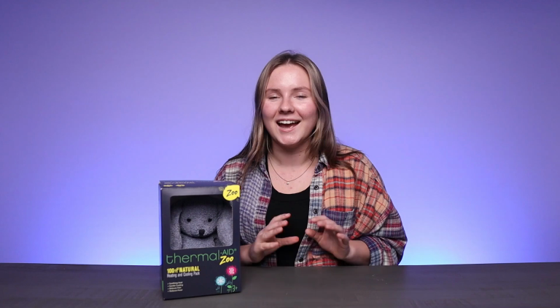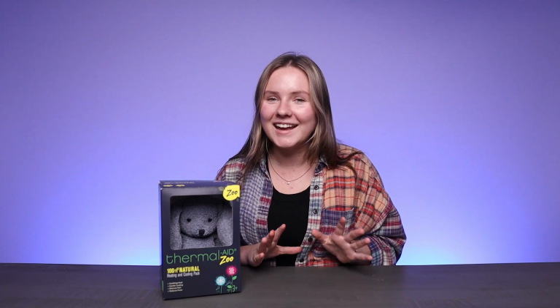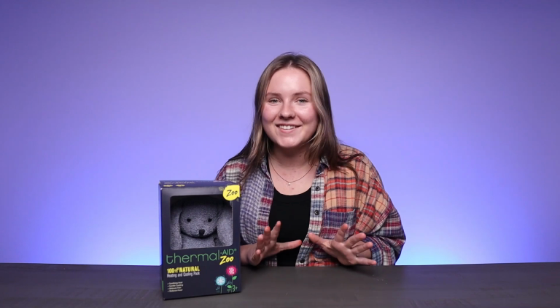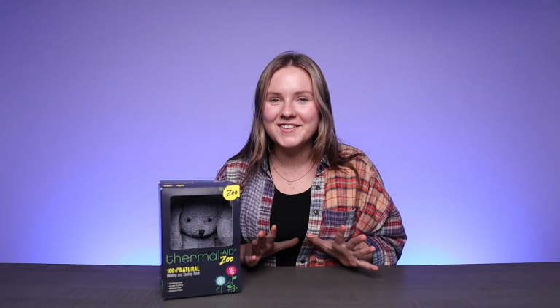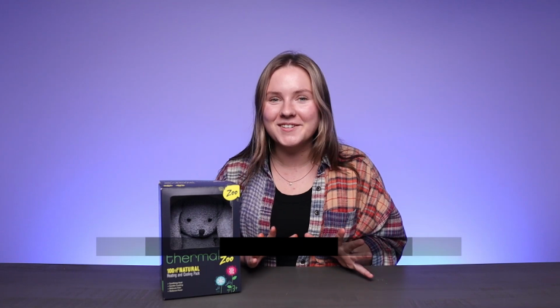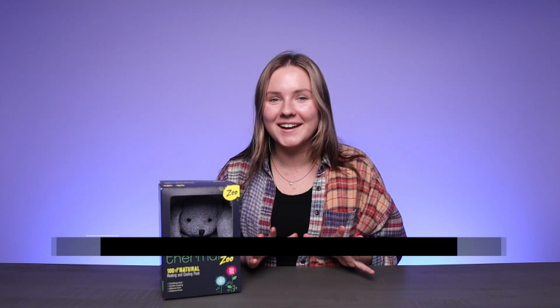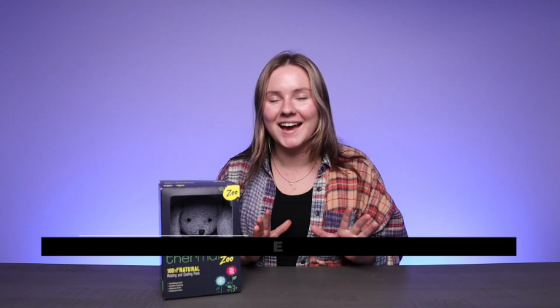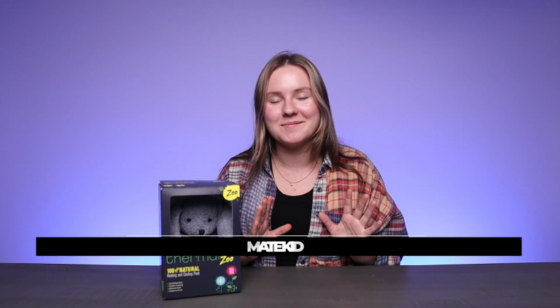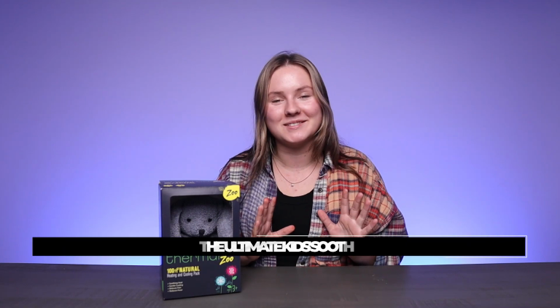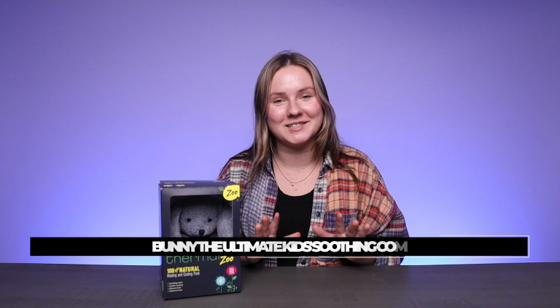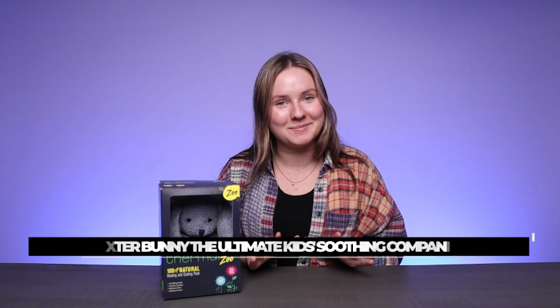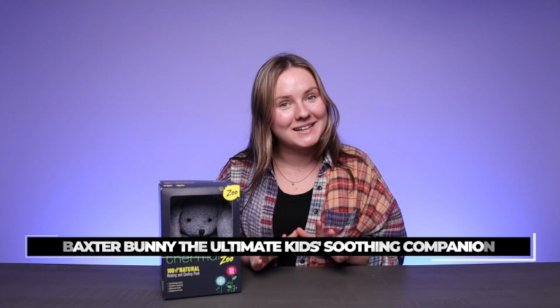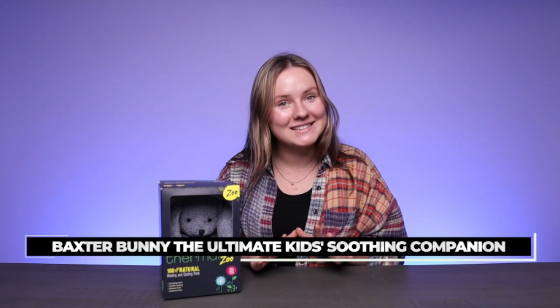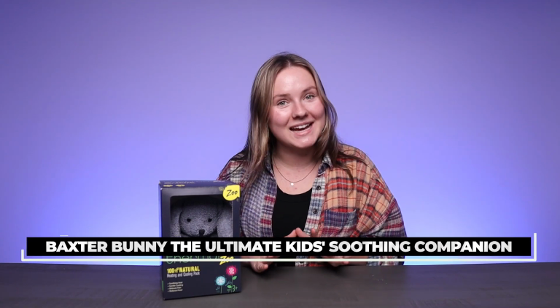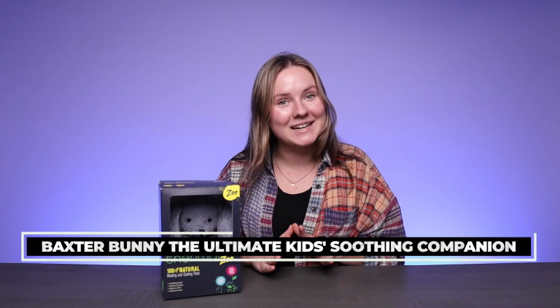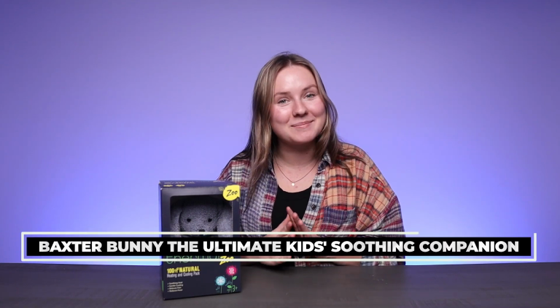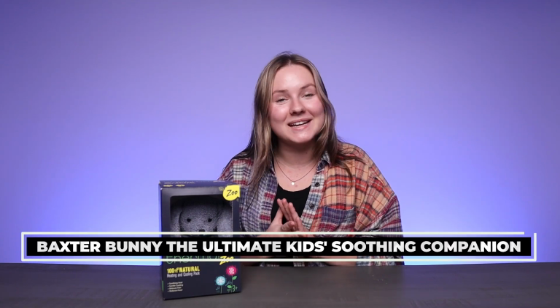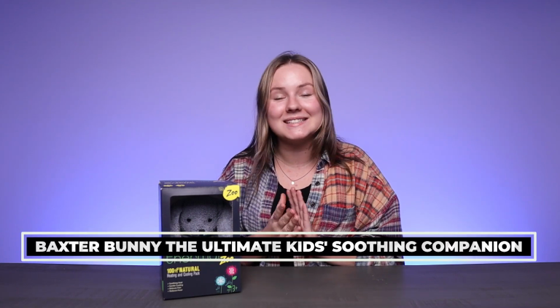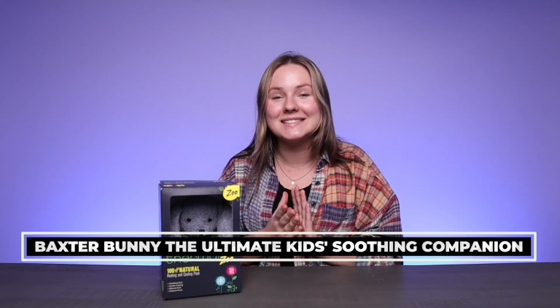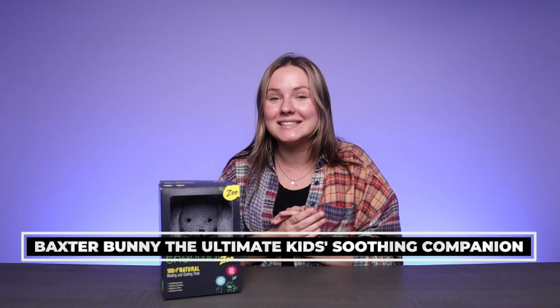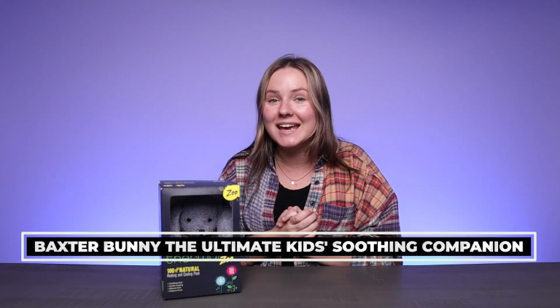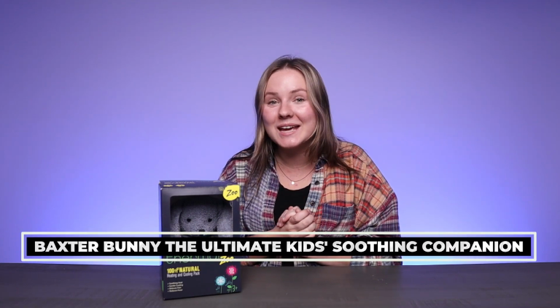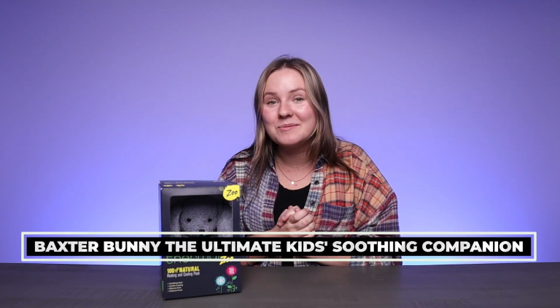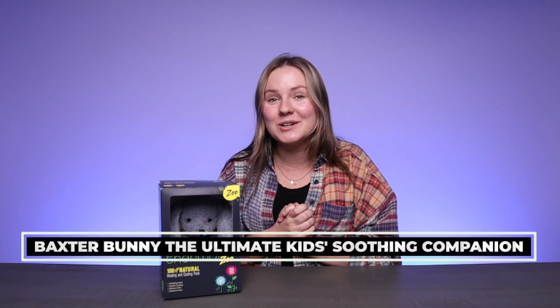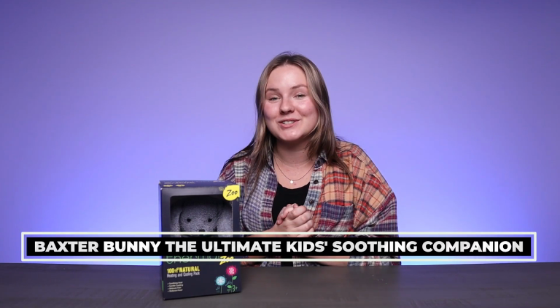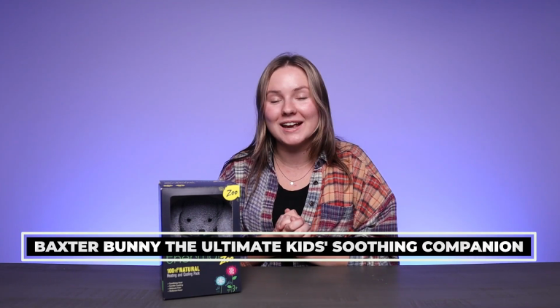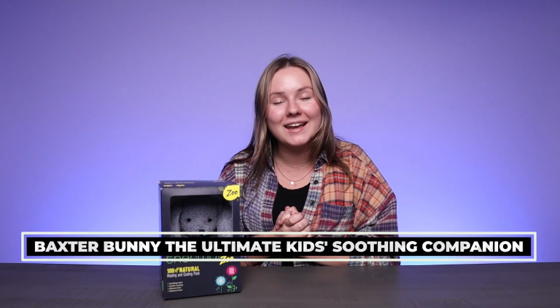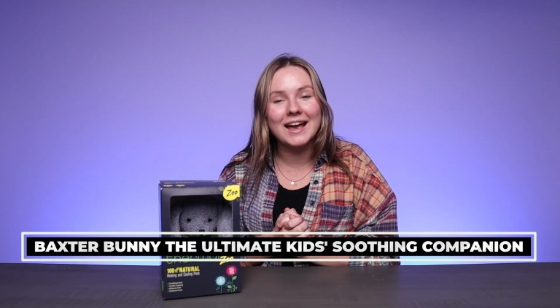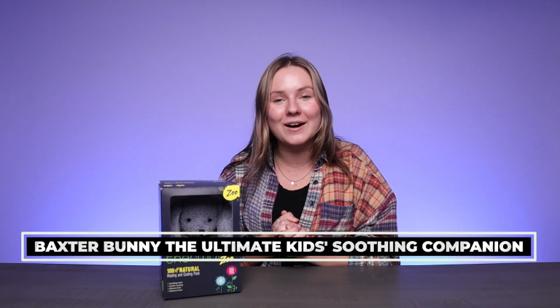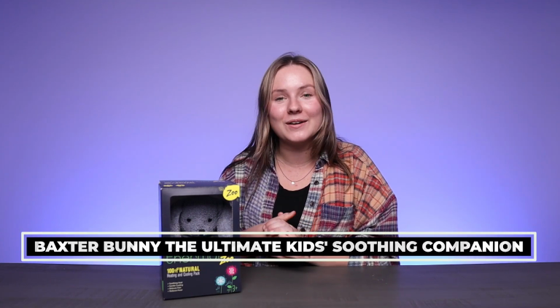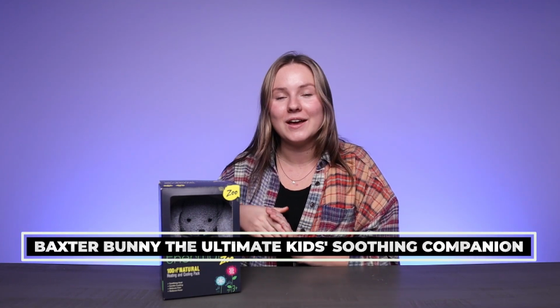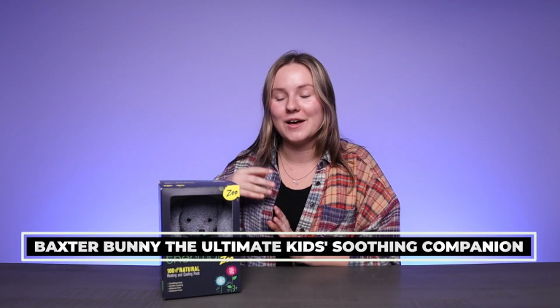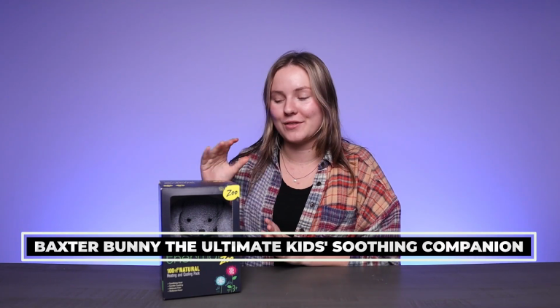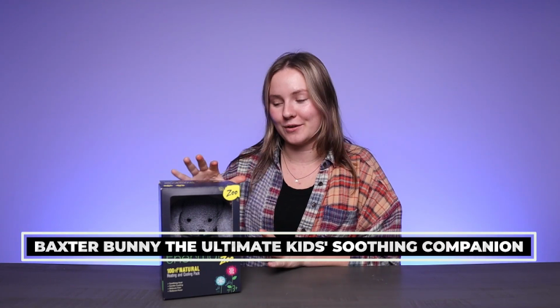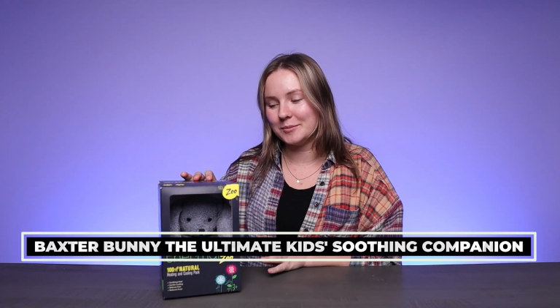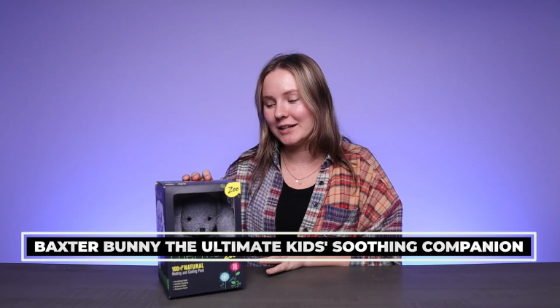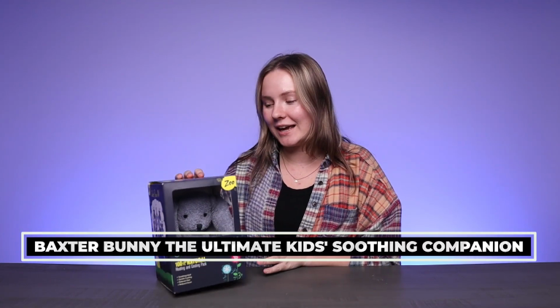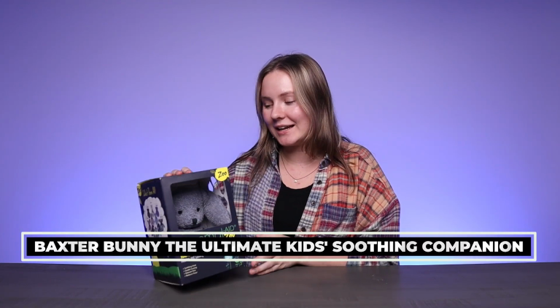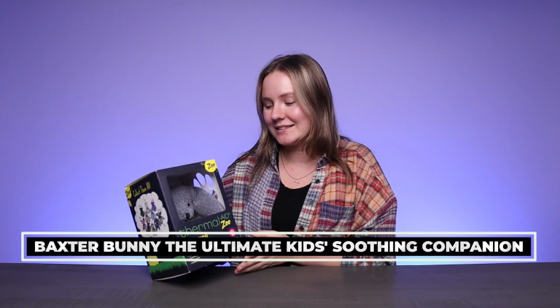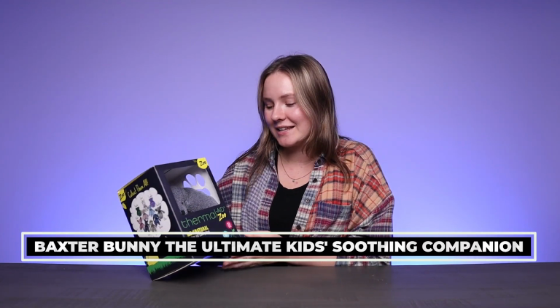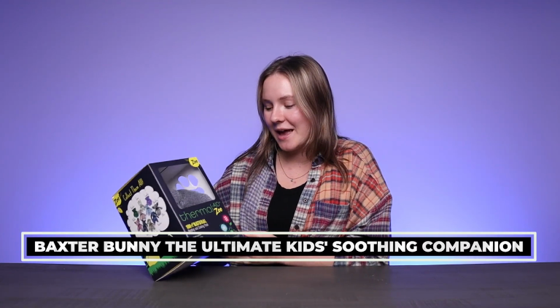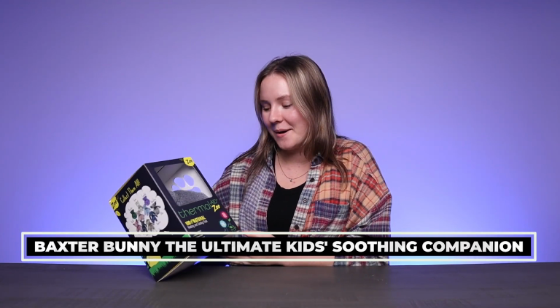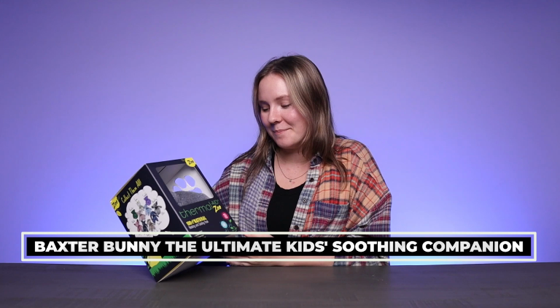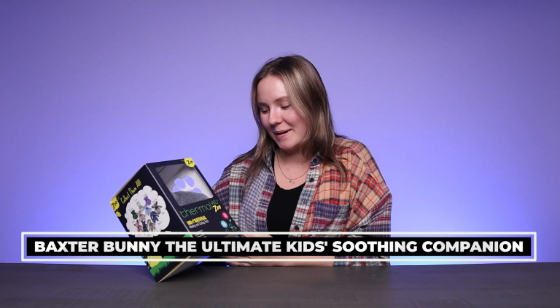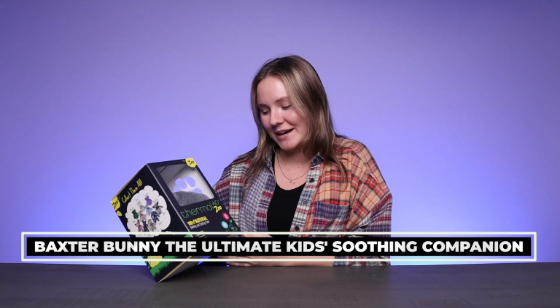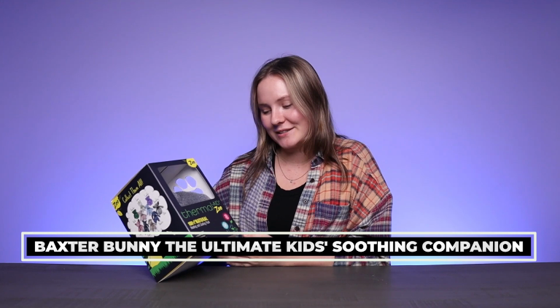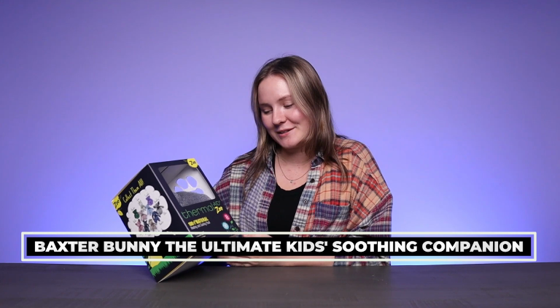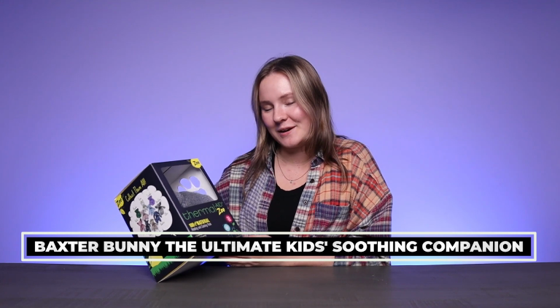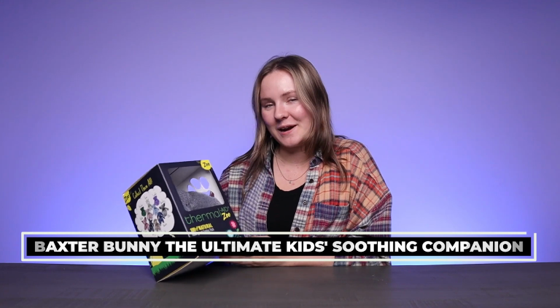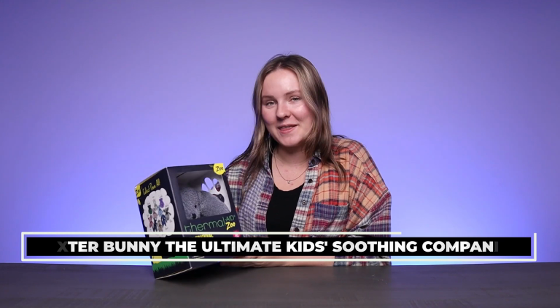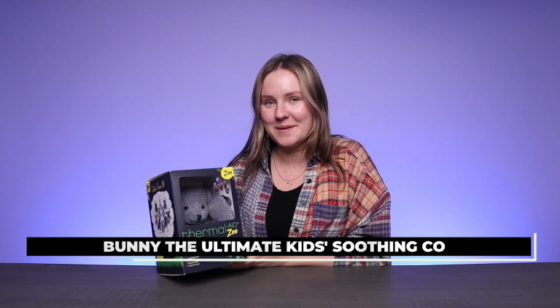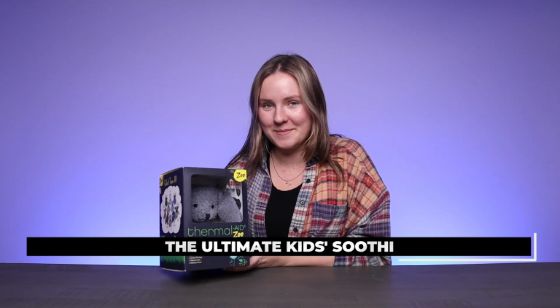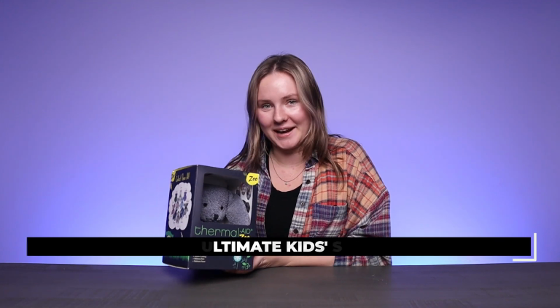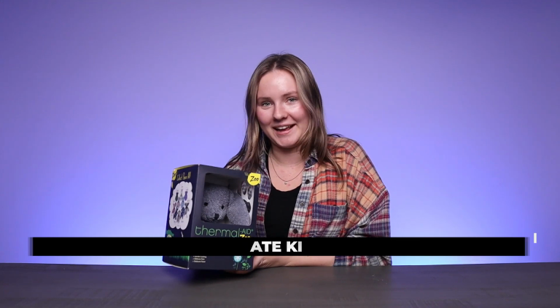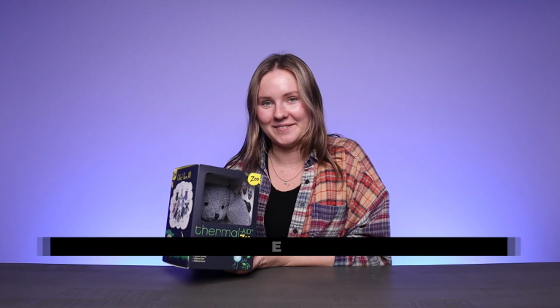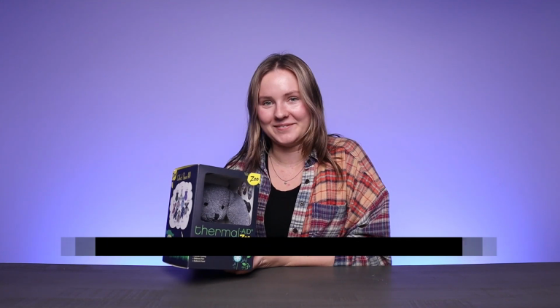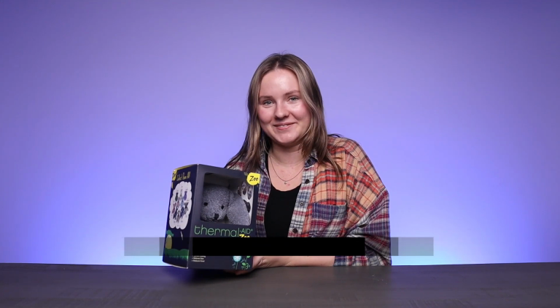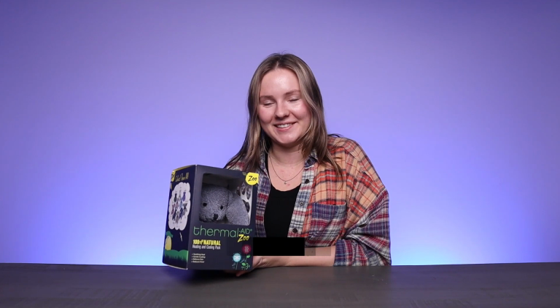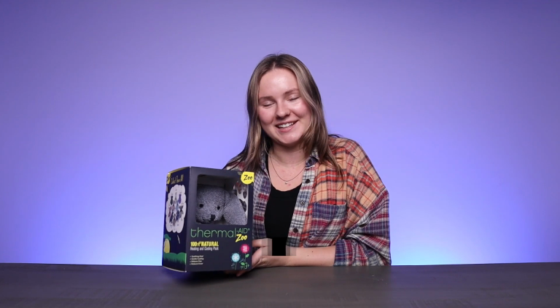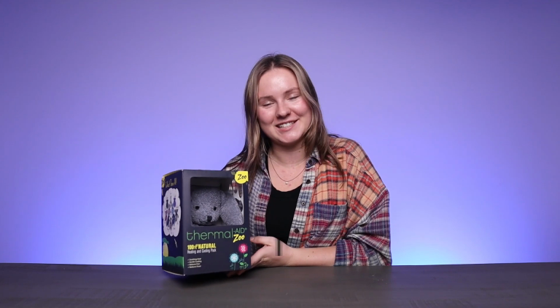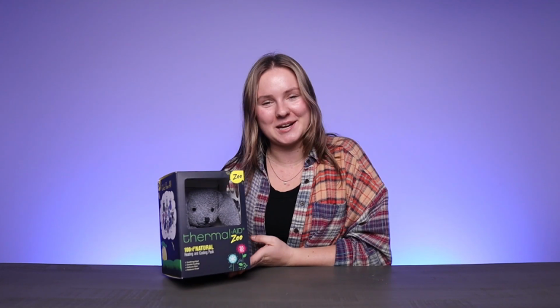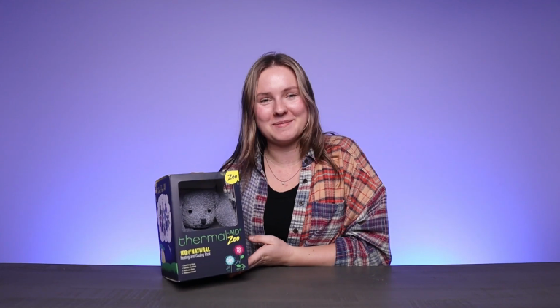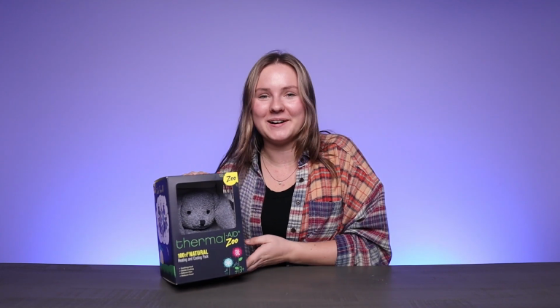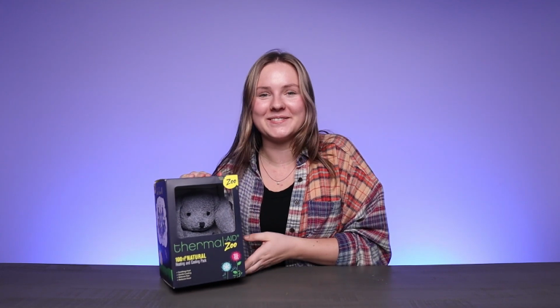Hey everyone, I'm super excited because today we are checking out Thermal Aid's Baxter the Bunny. Let's check him out.